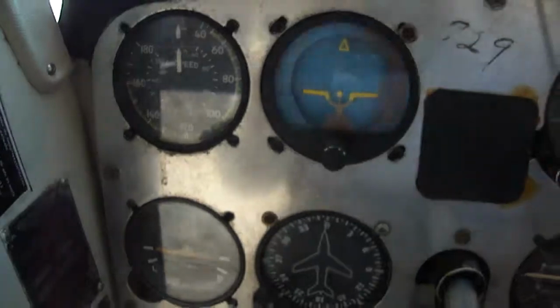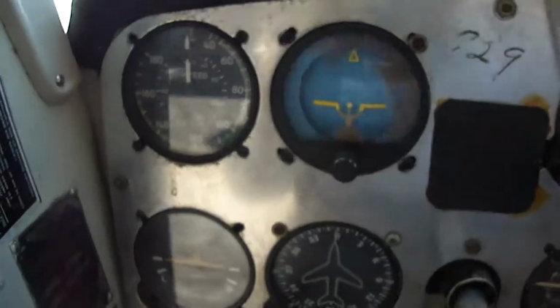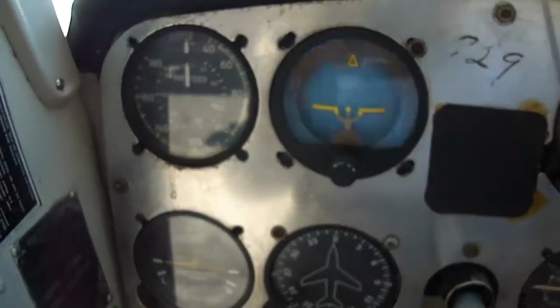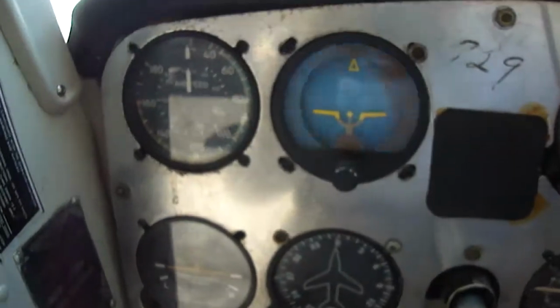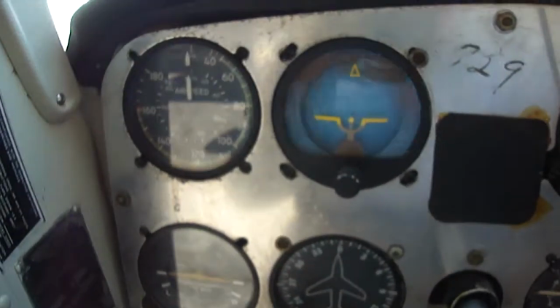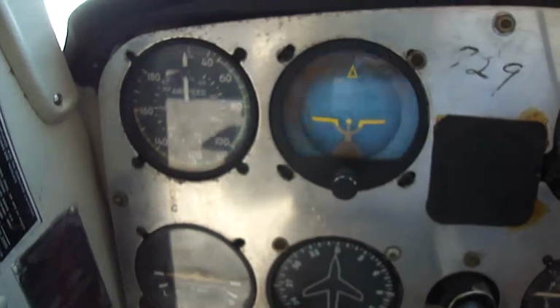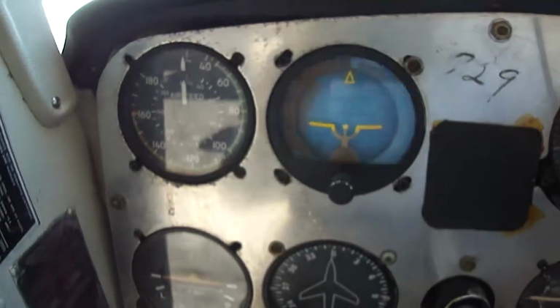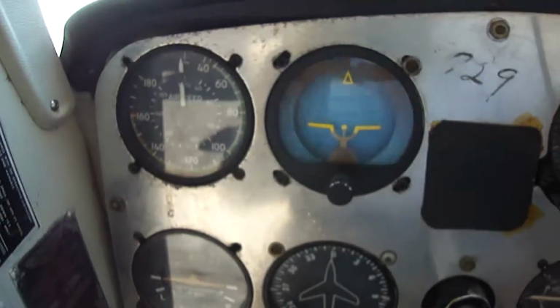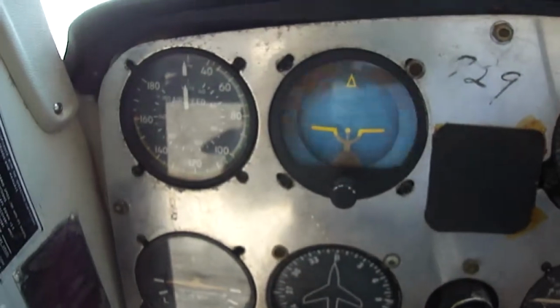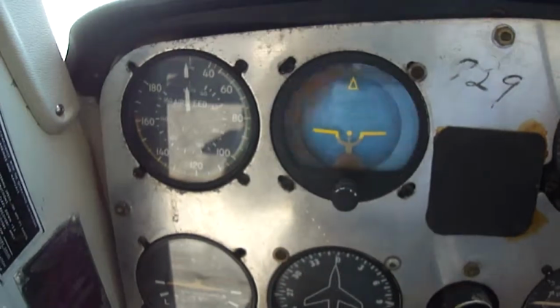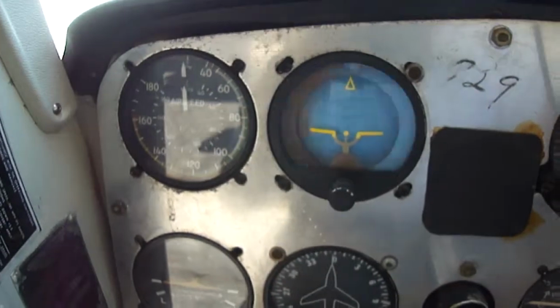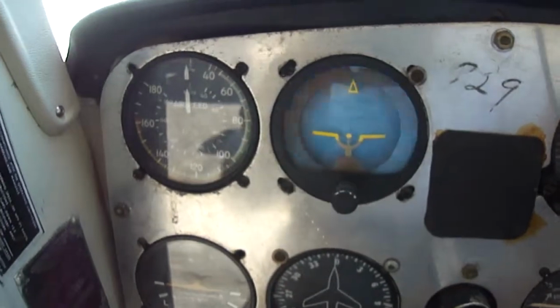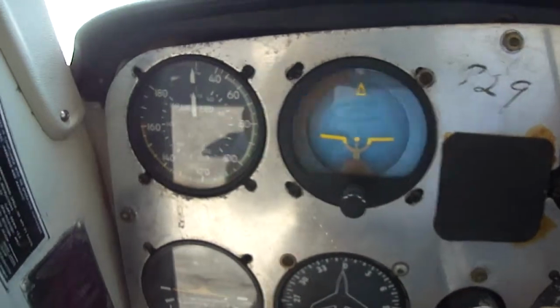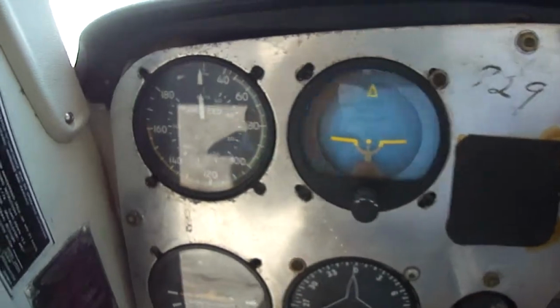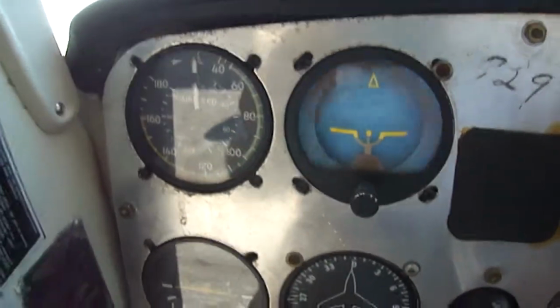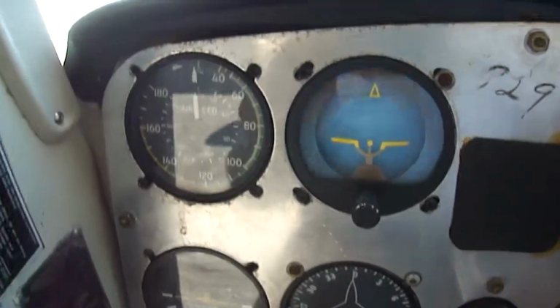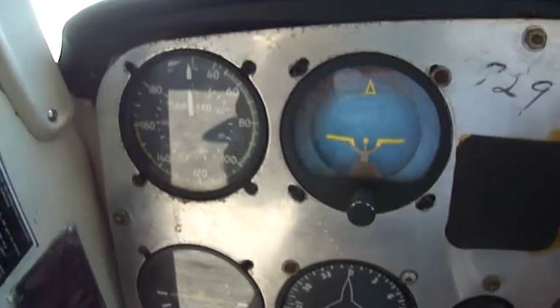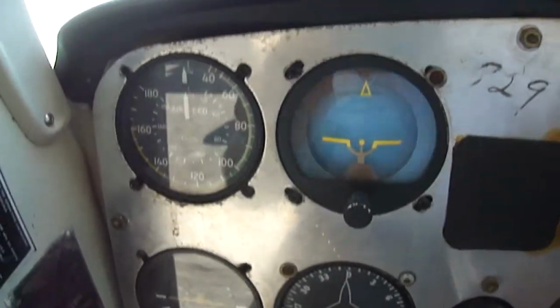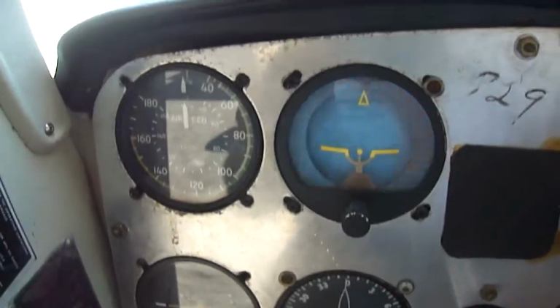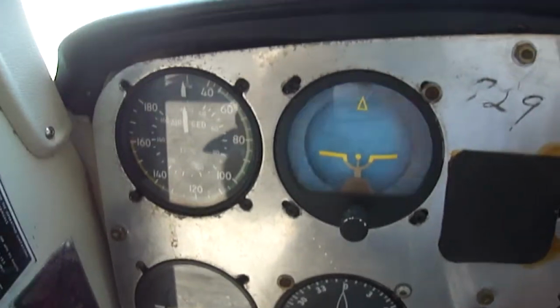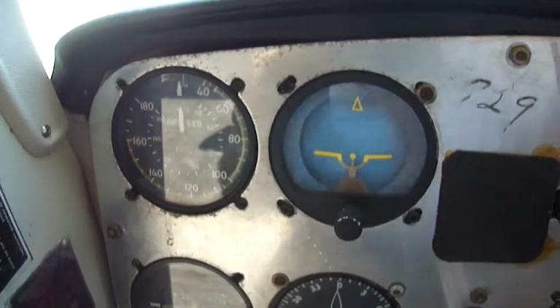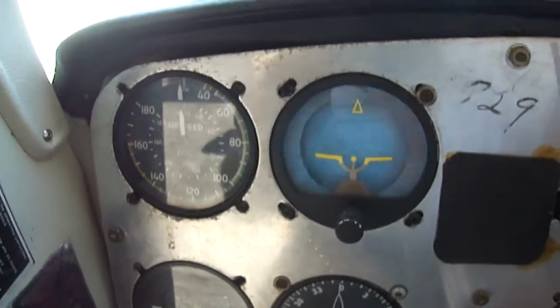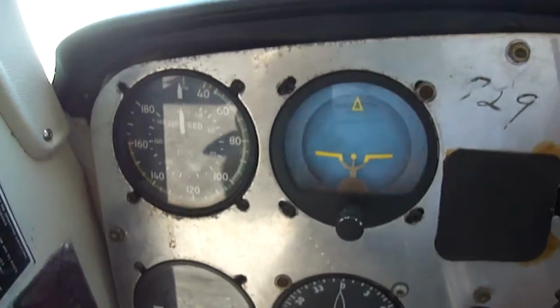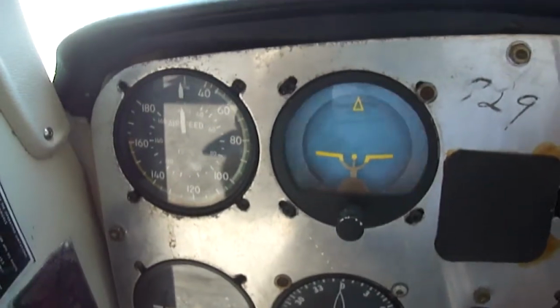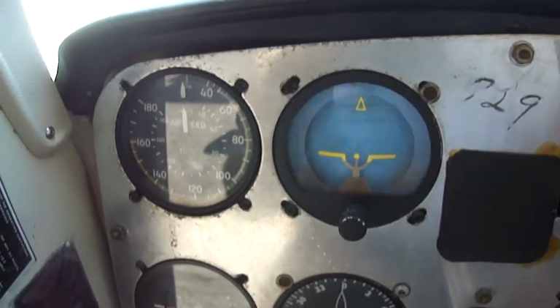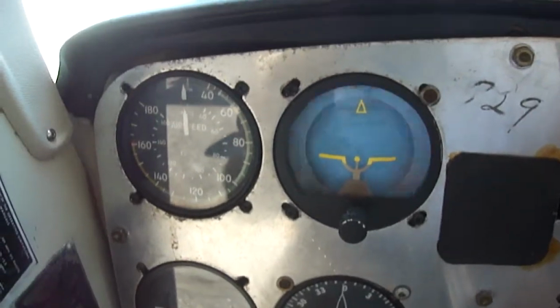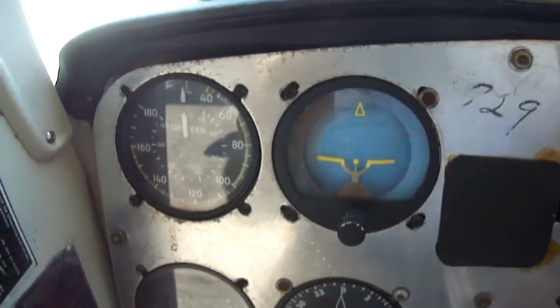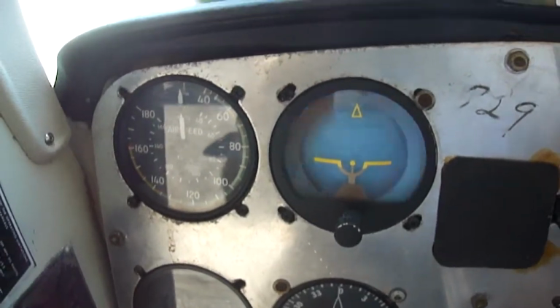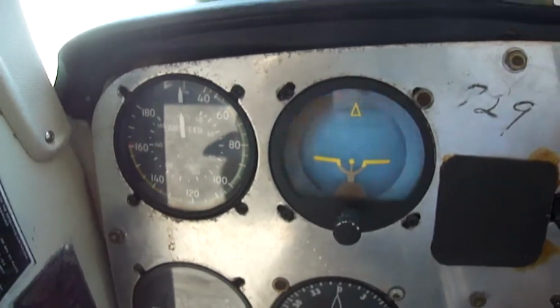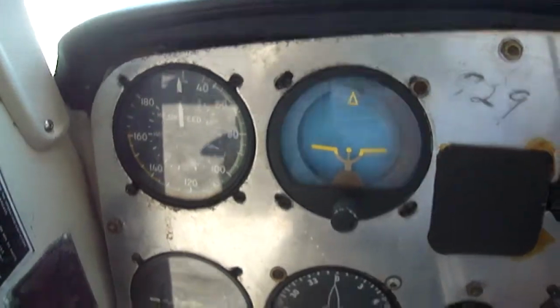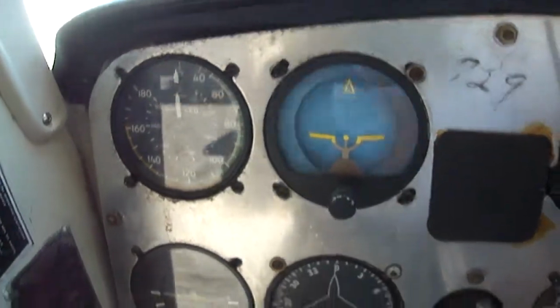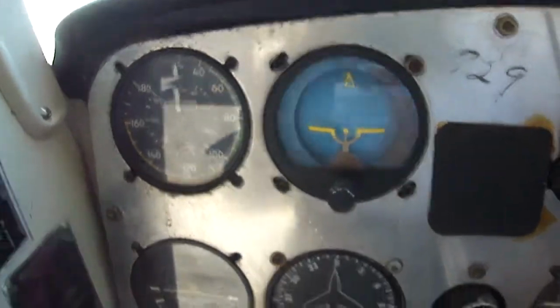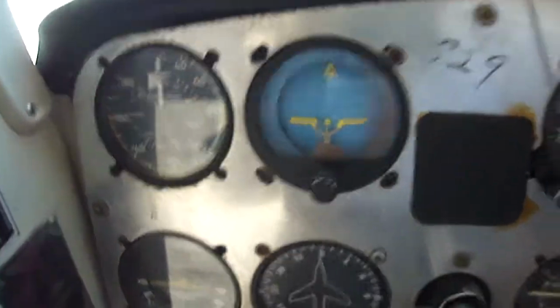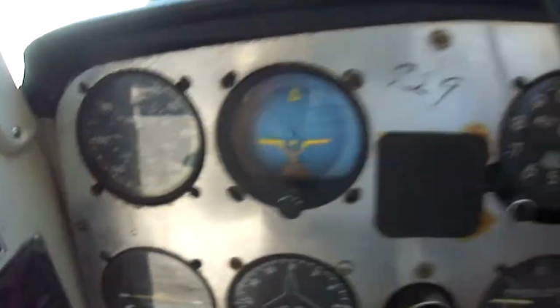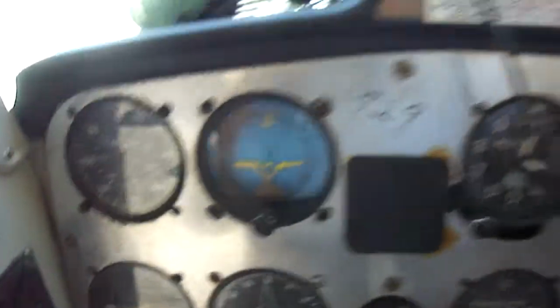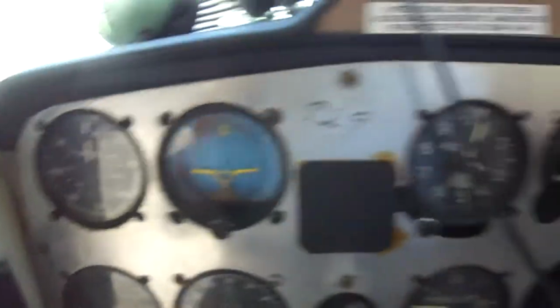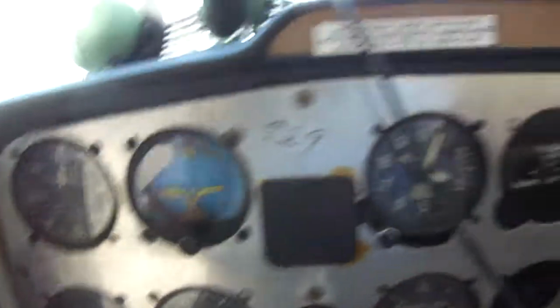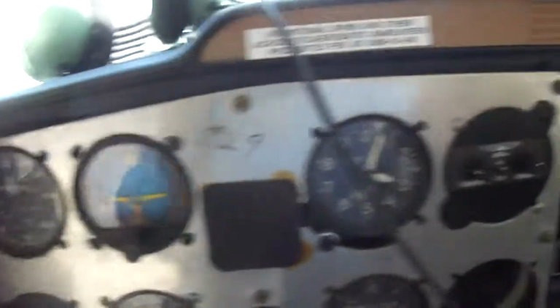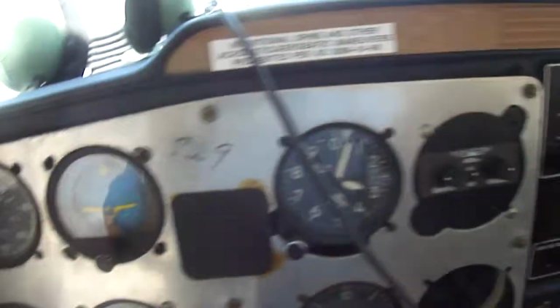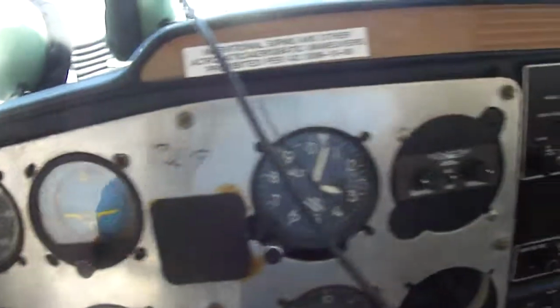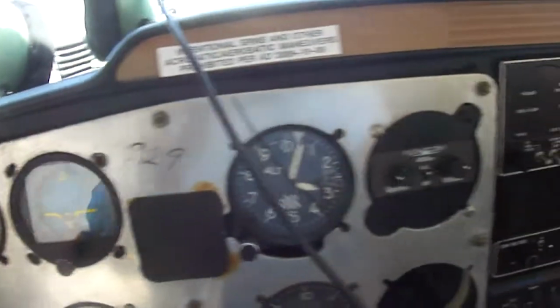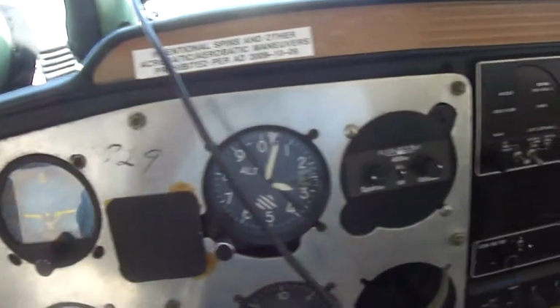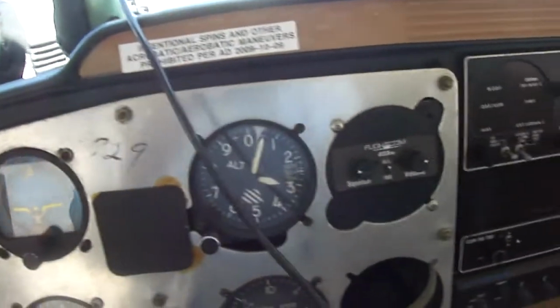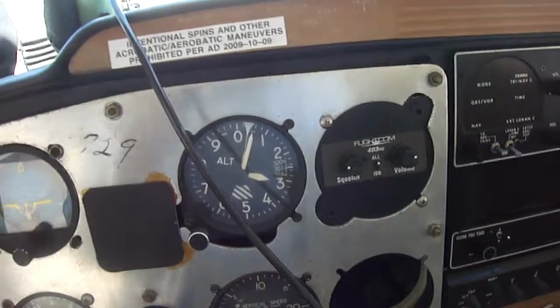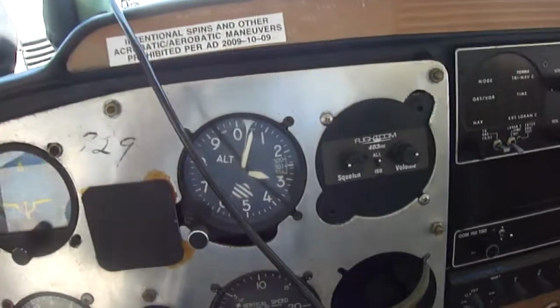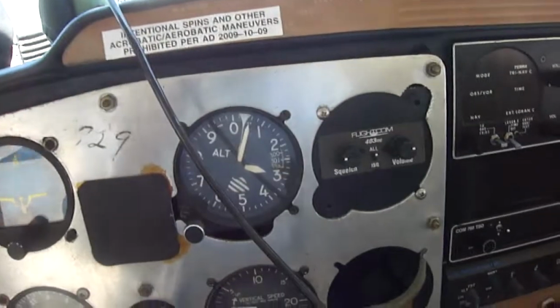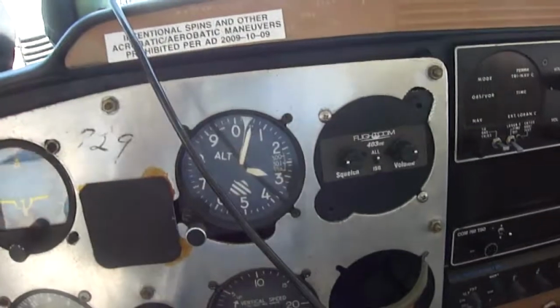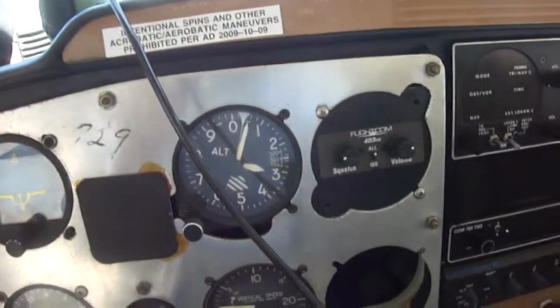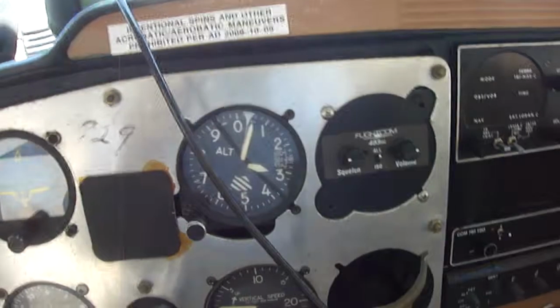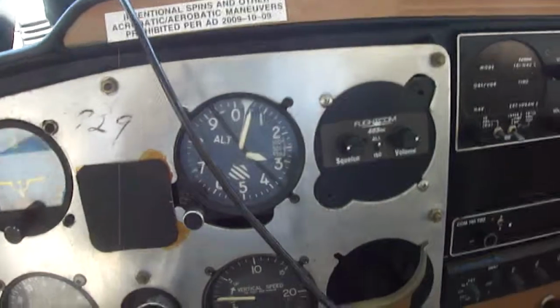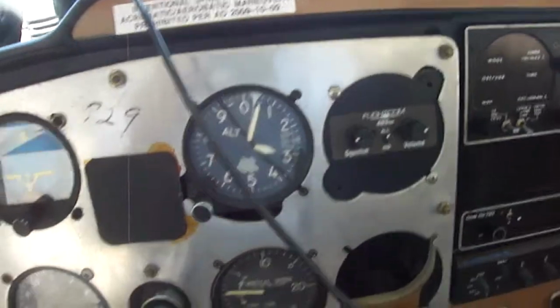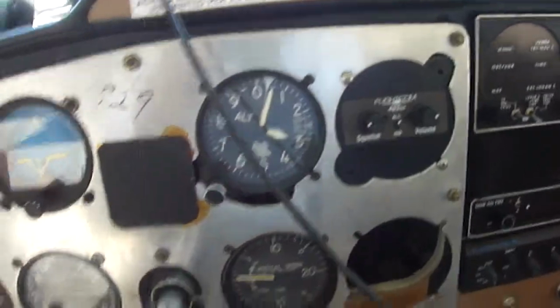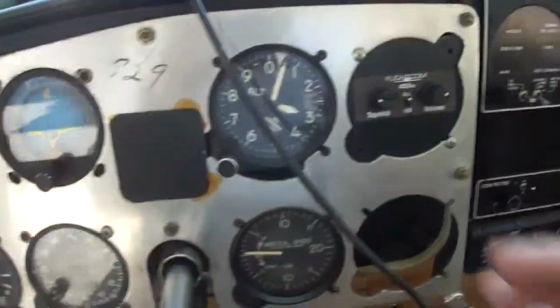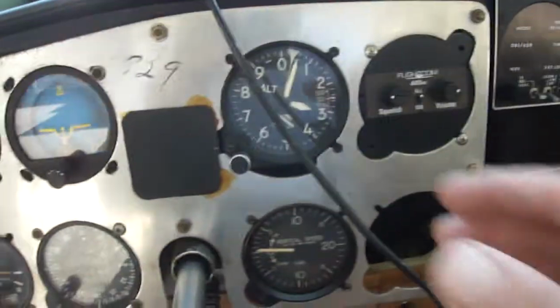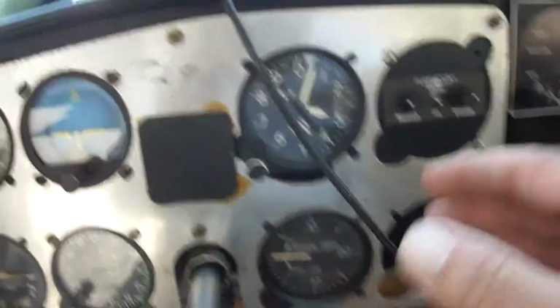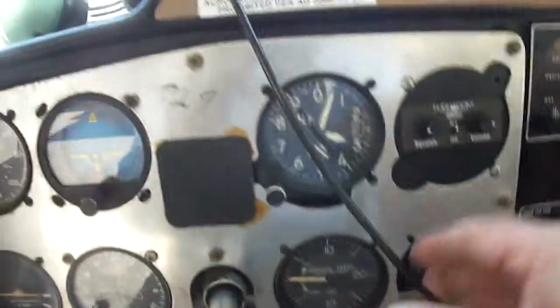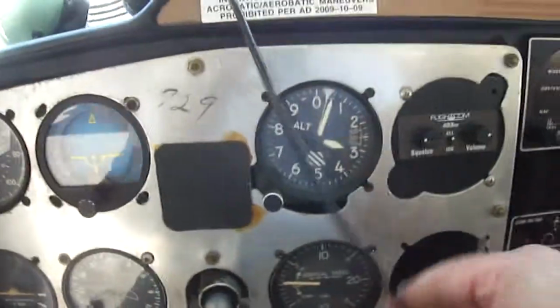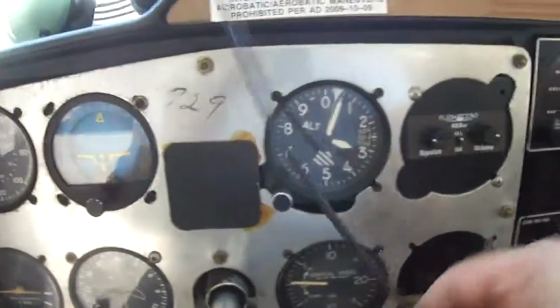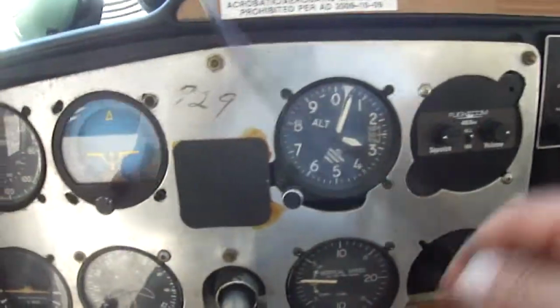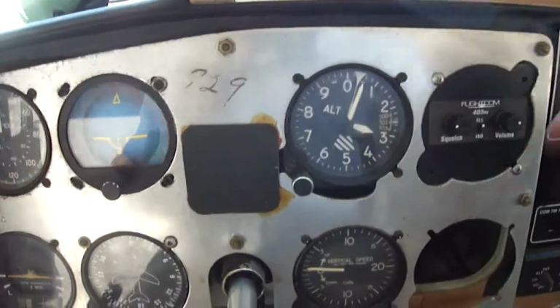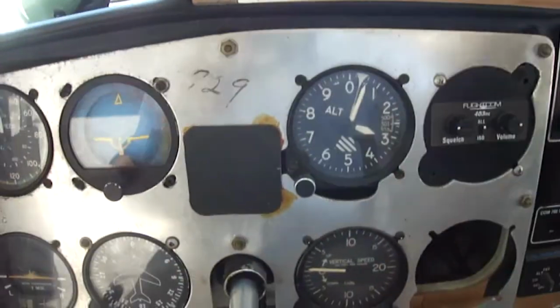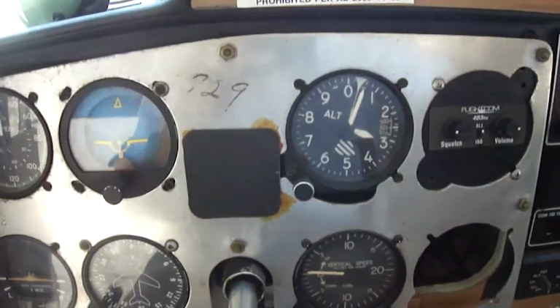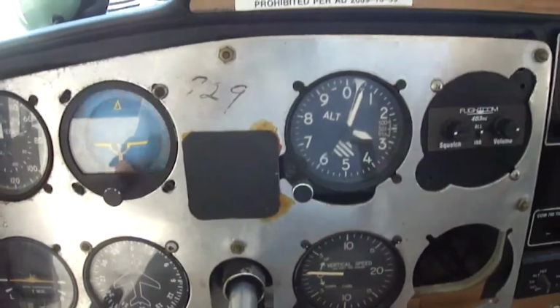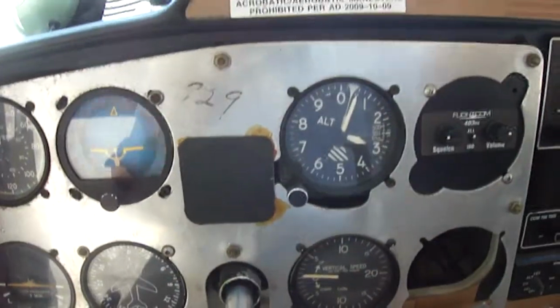Wow. Bad news. Look at that — it's shaking the whole dash, the whole instrument panel.